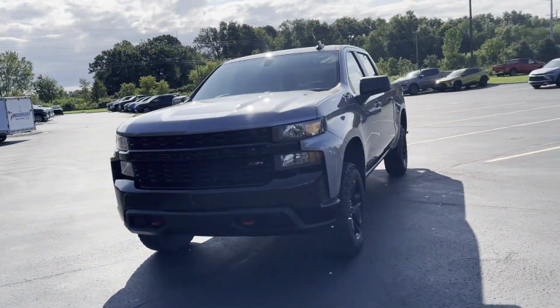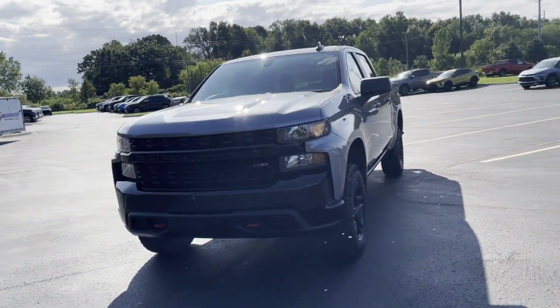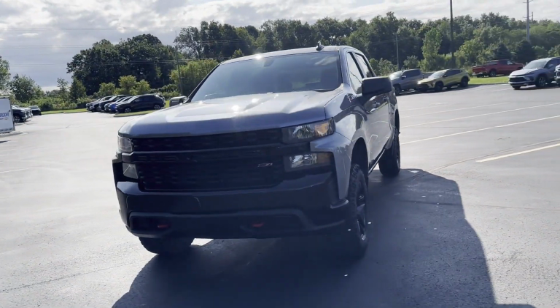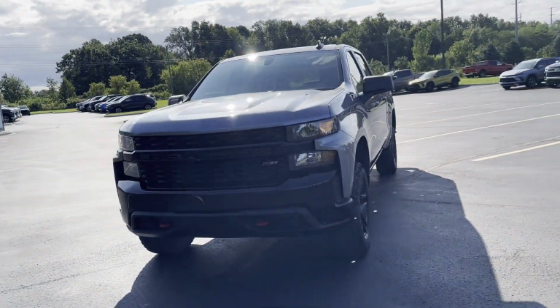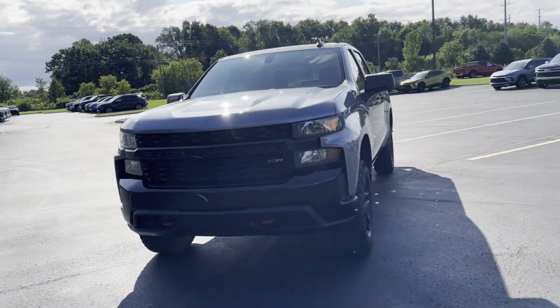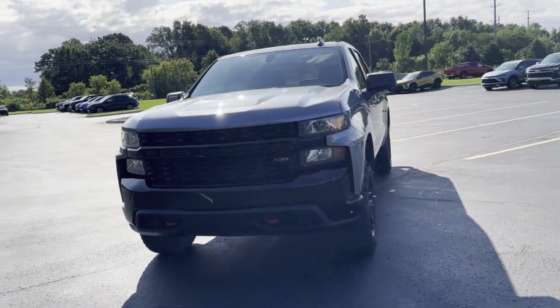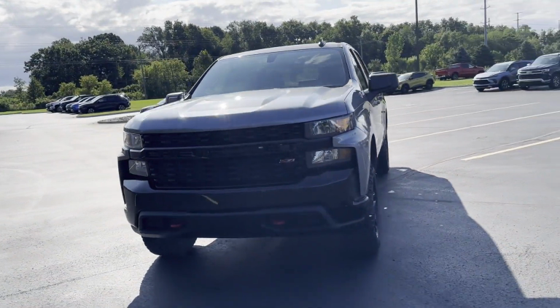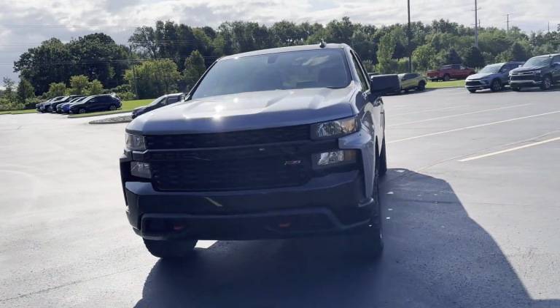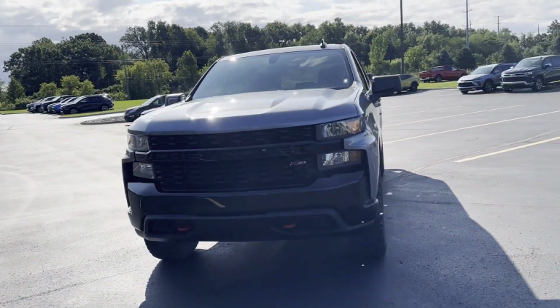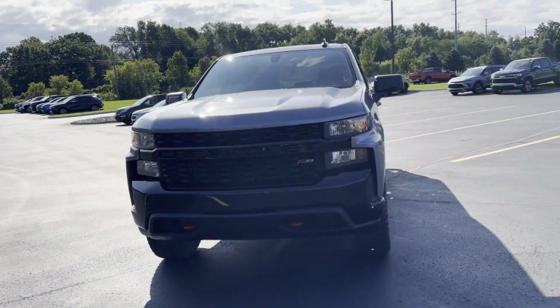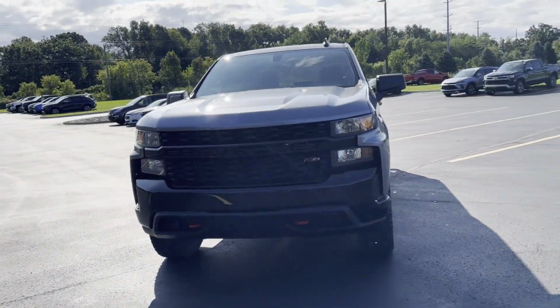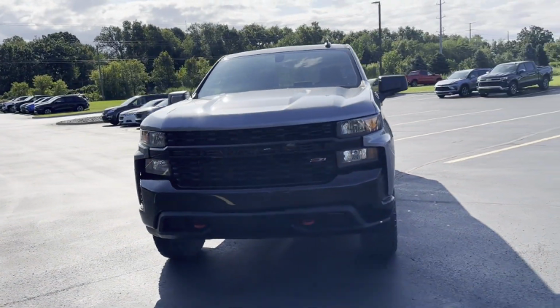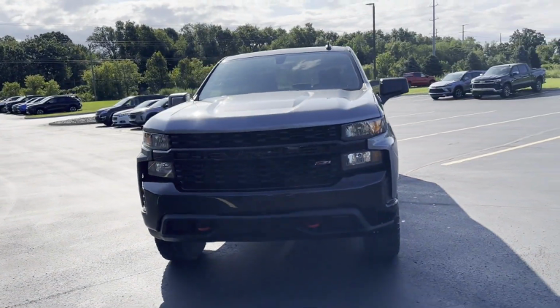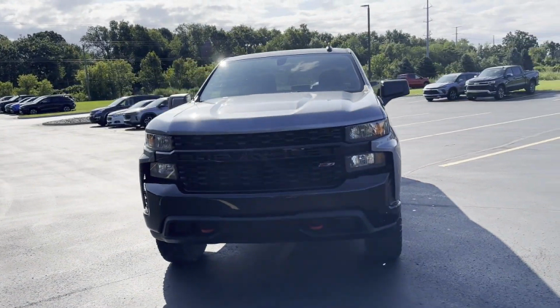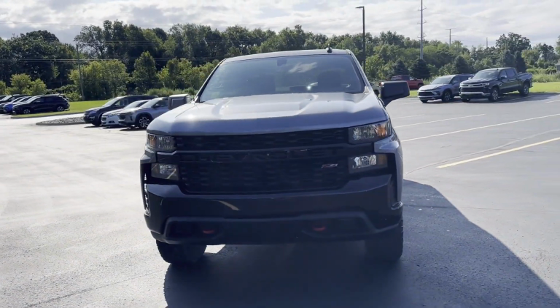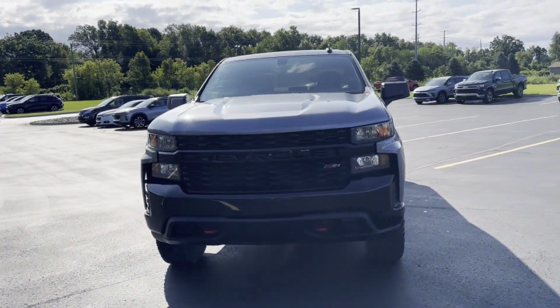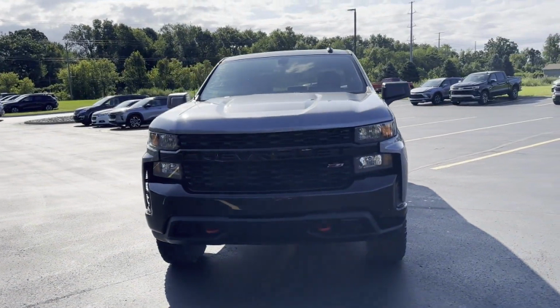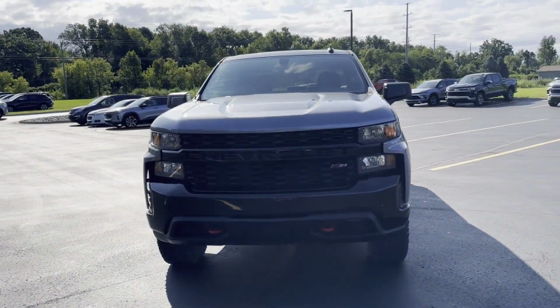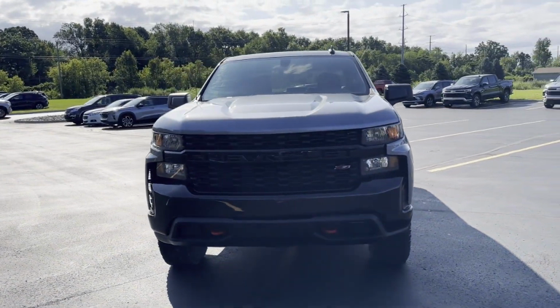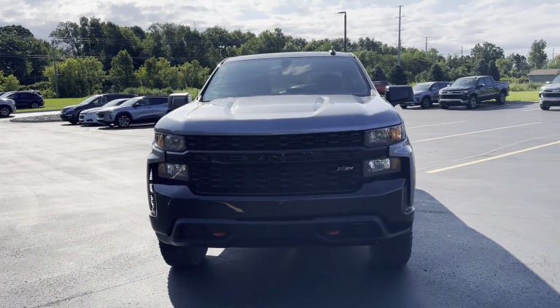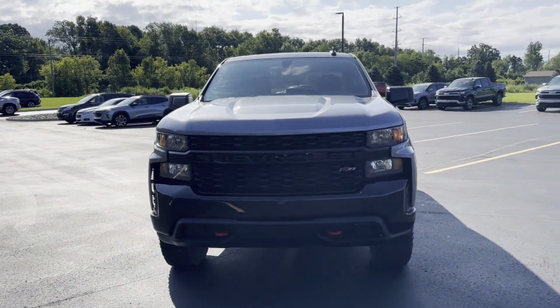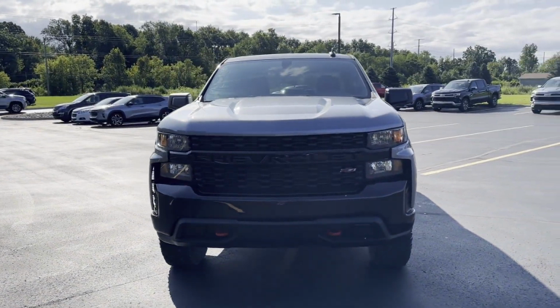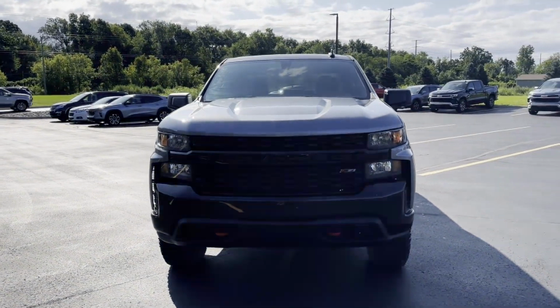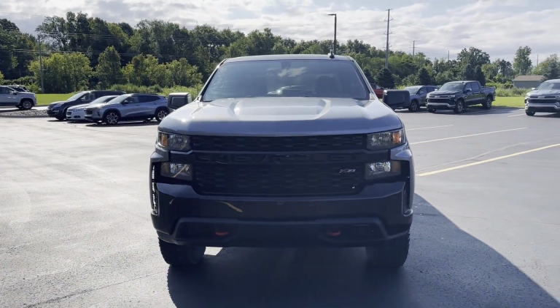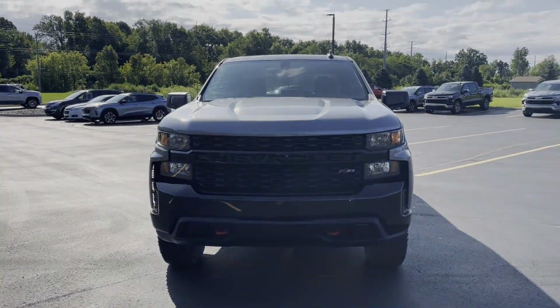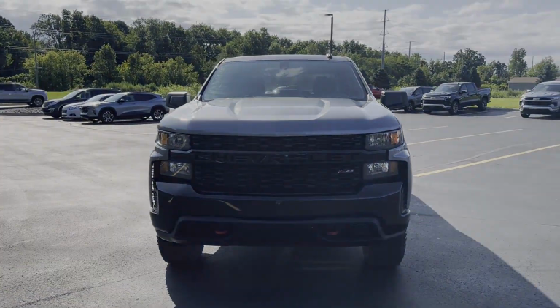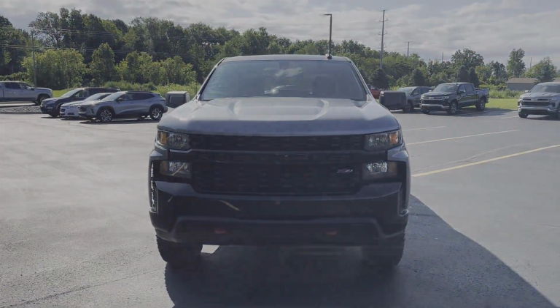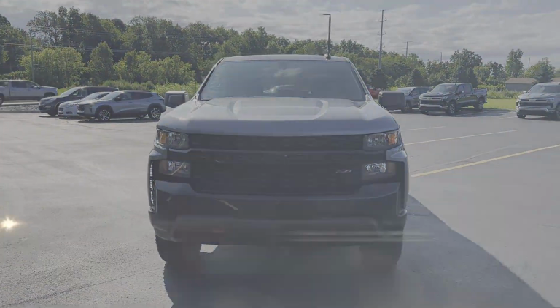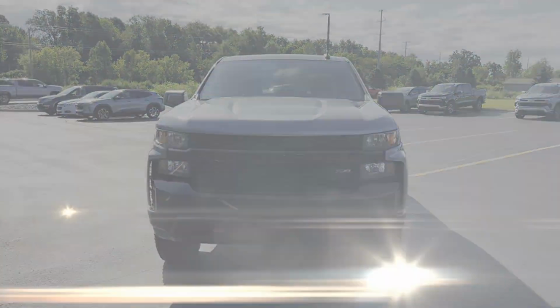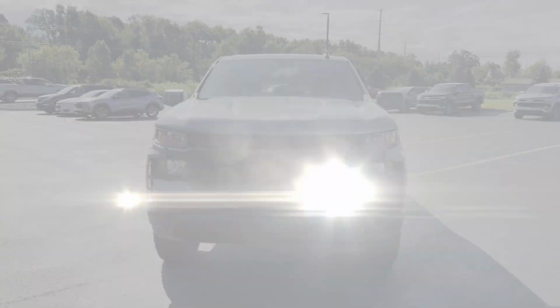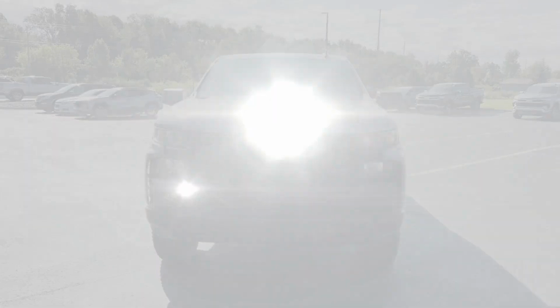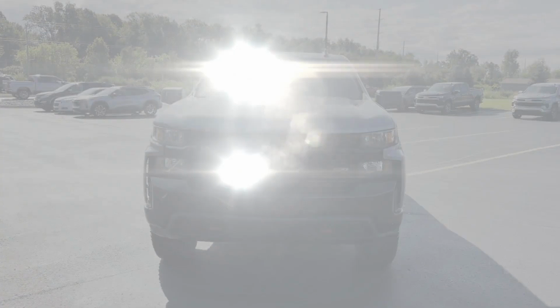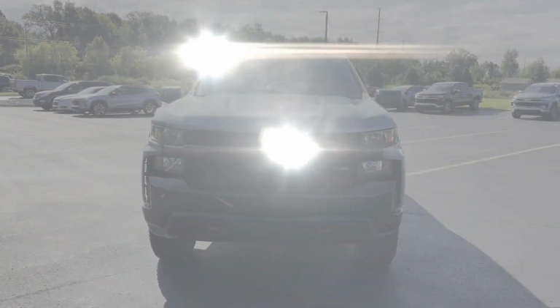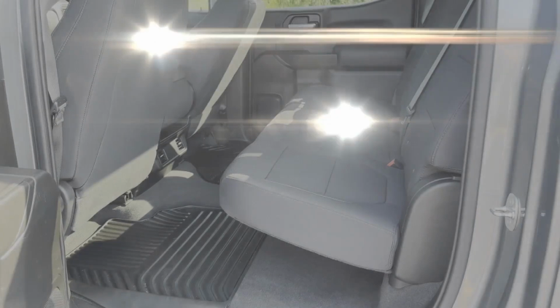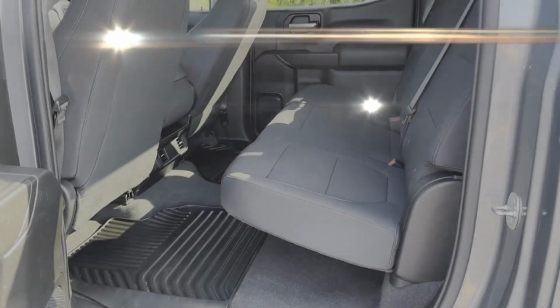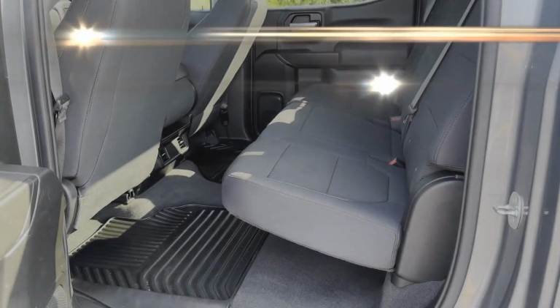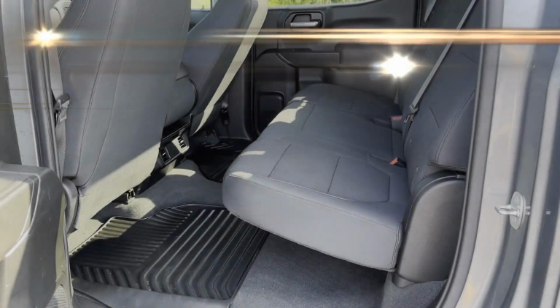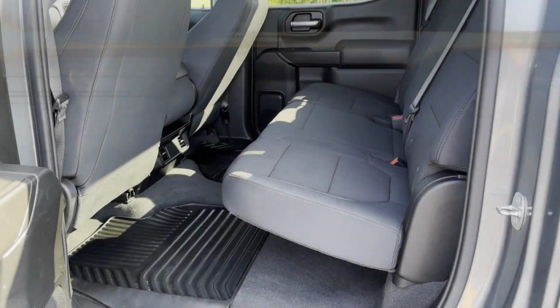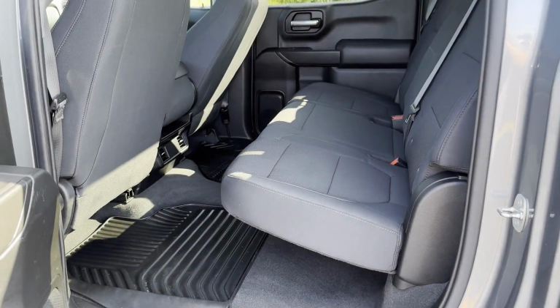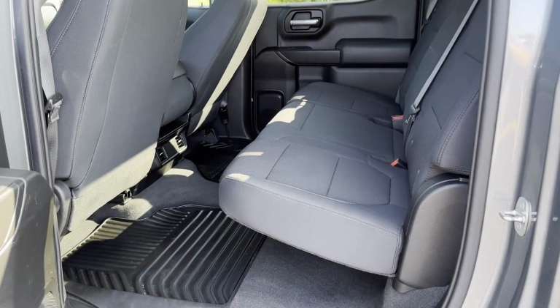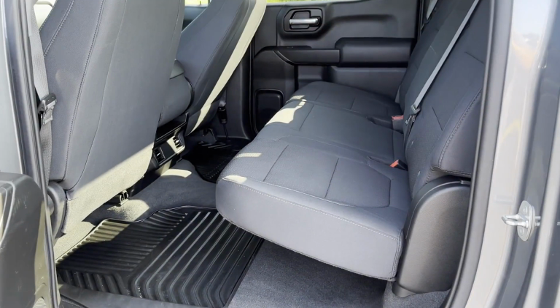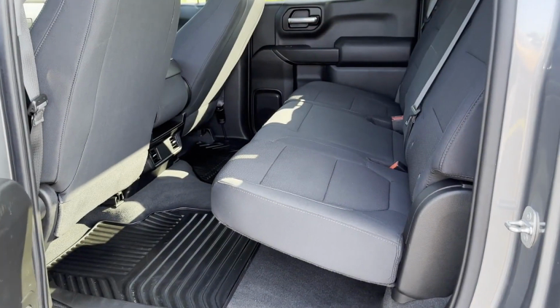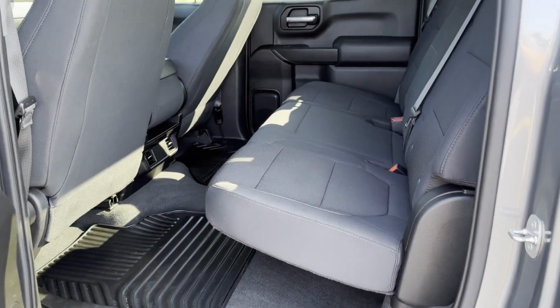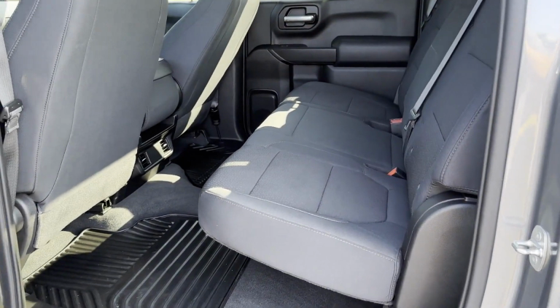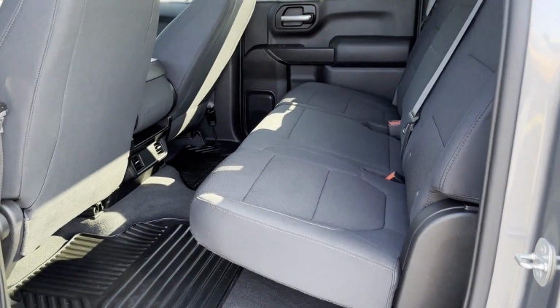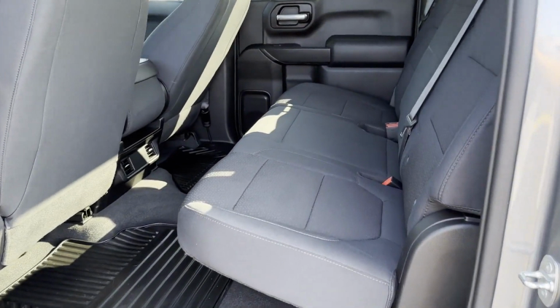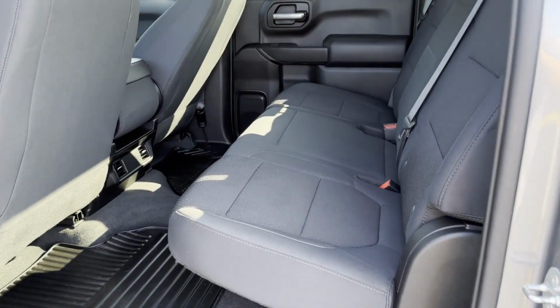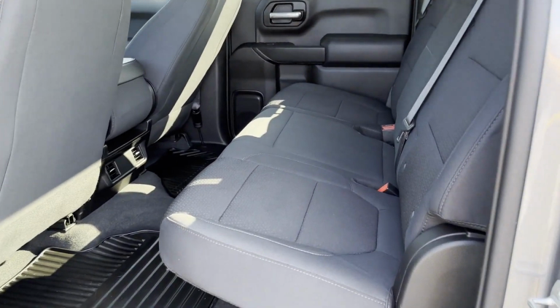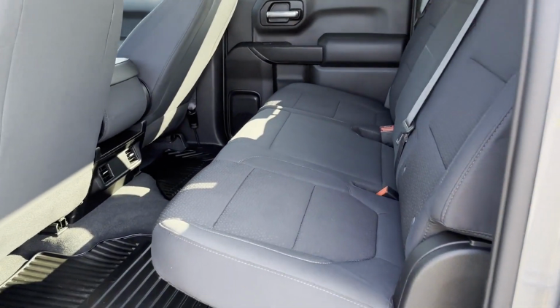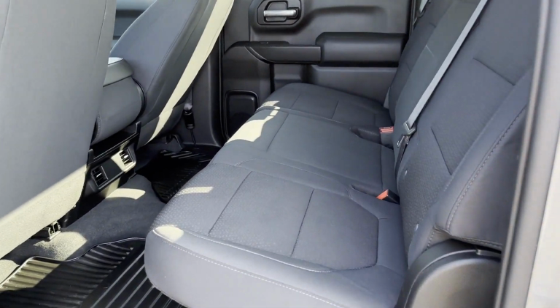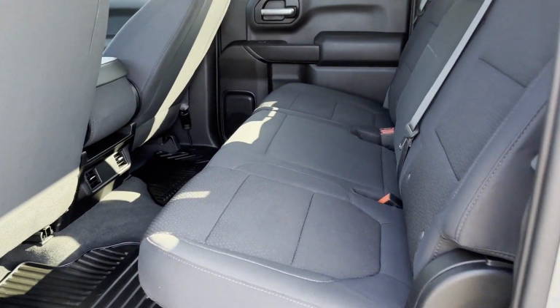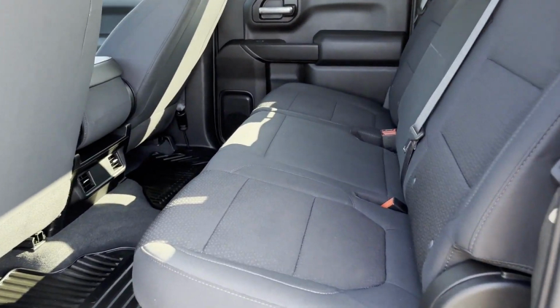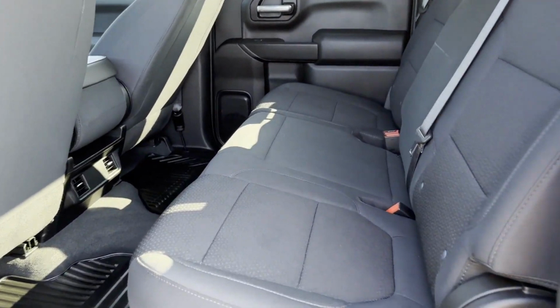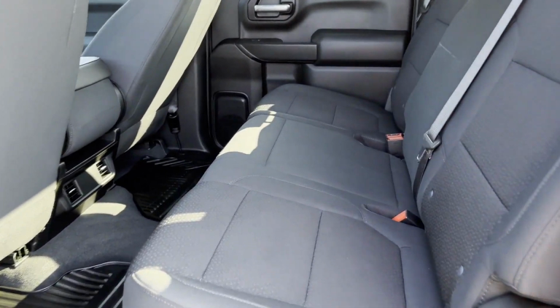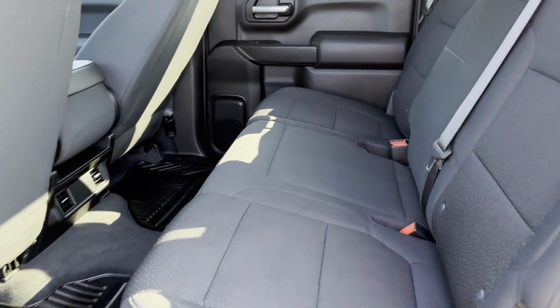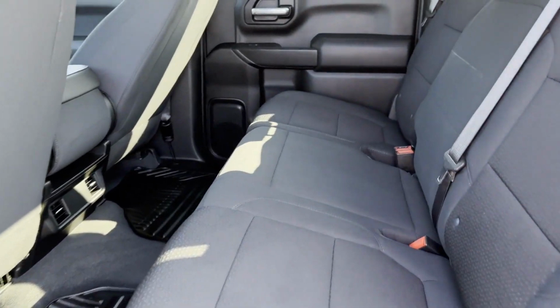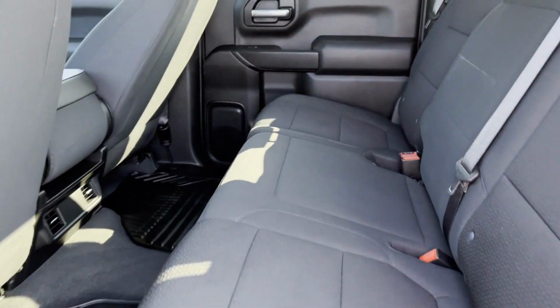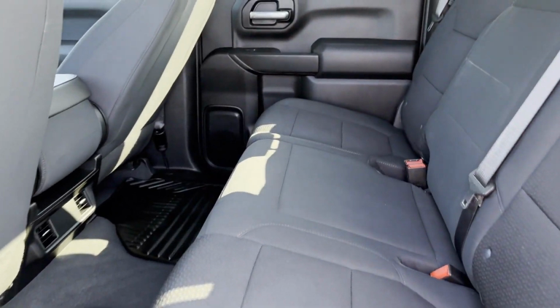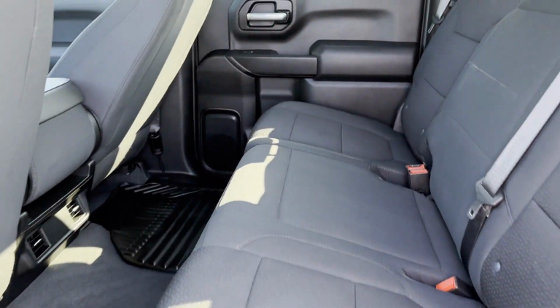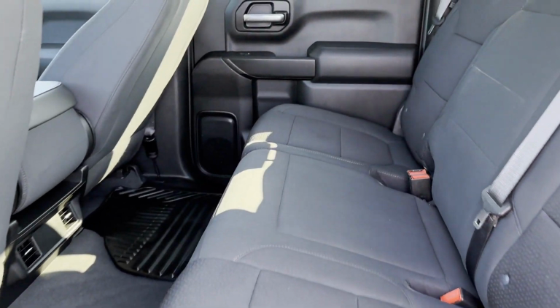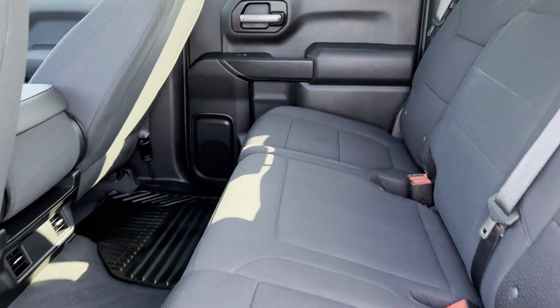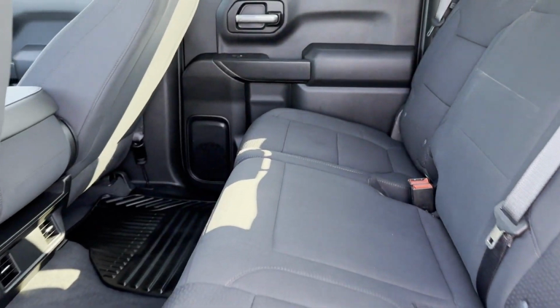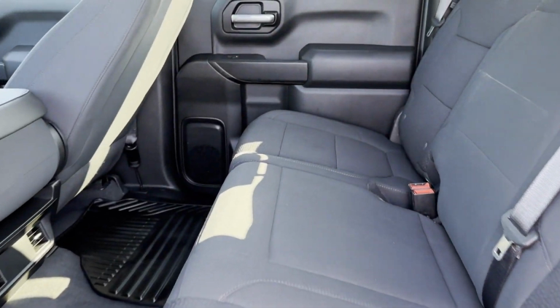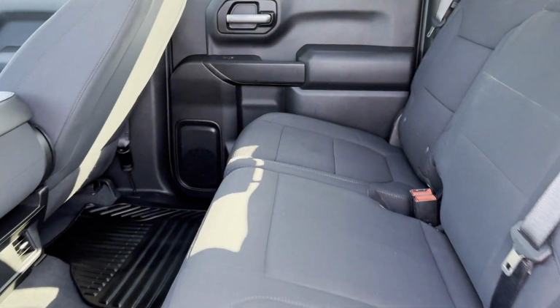Further conveniences include a power outlet, keyless entry, auxiliary input, aluminum wheels, and stability control.